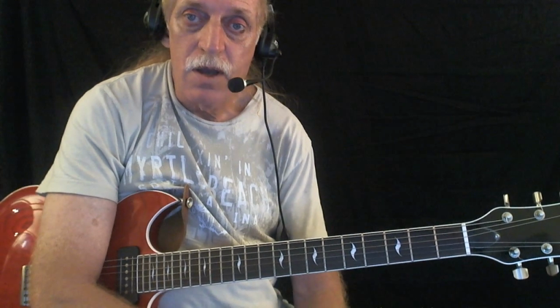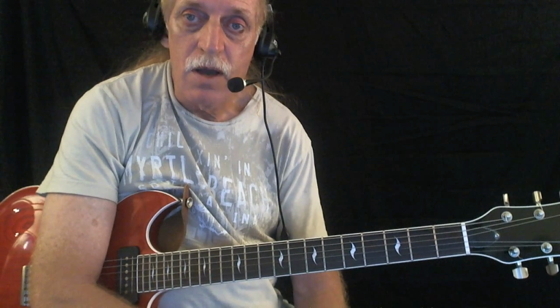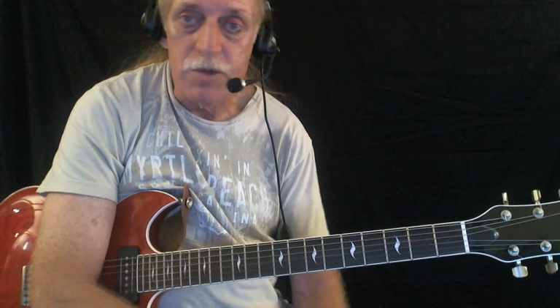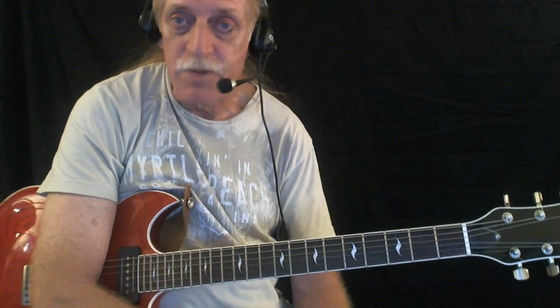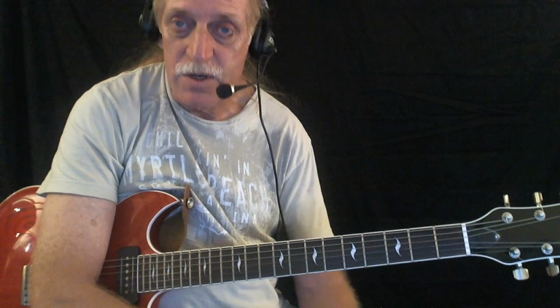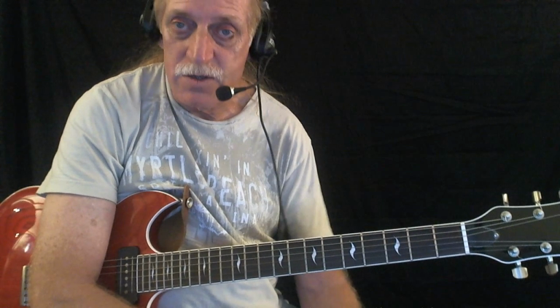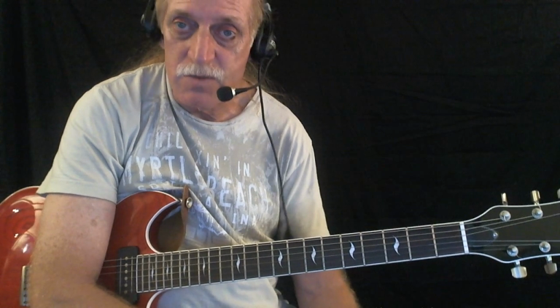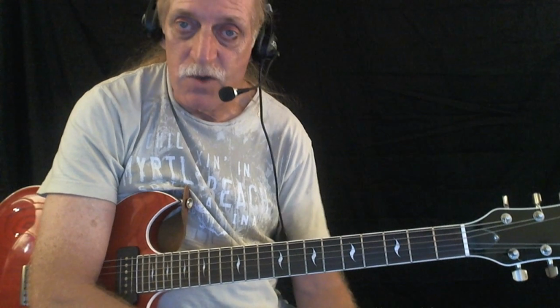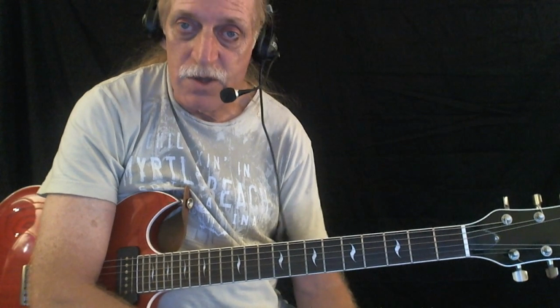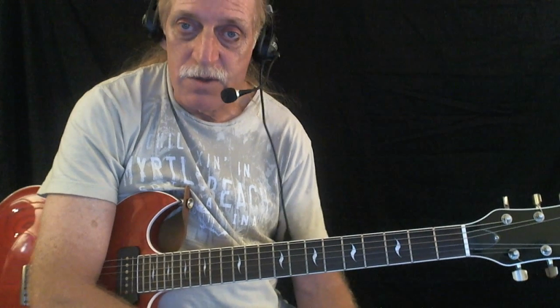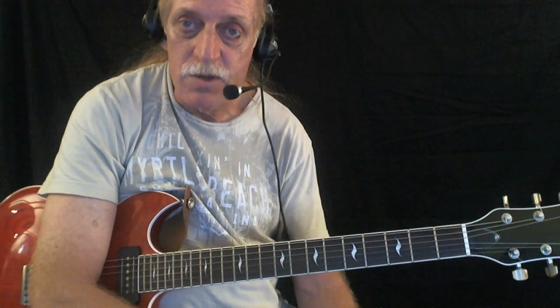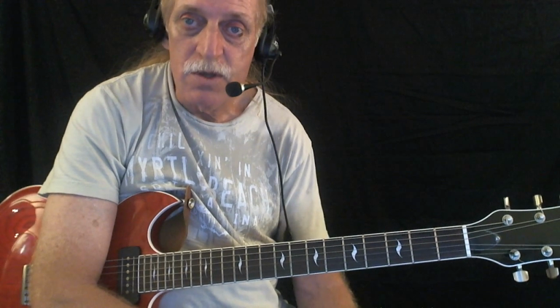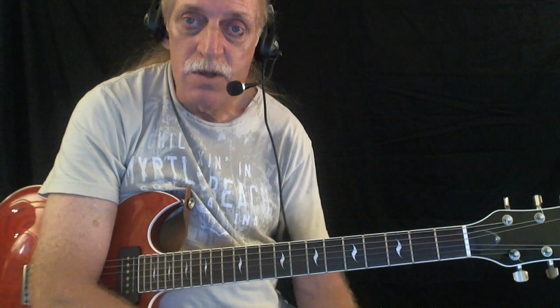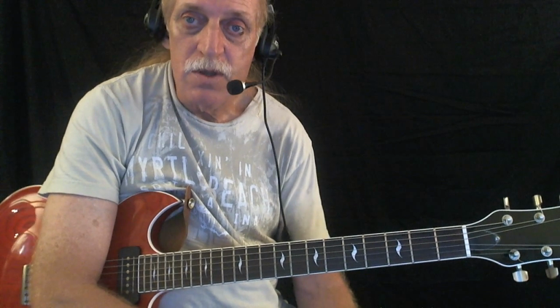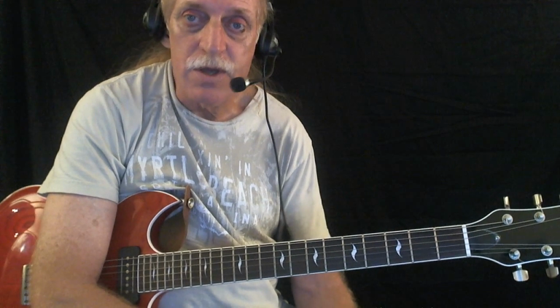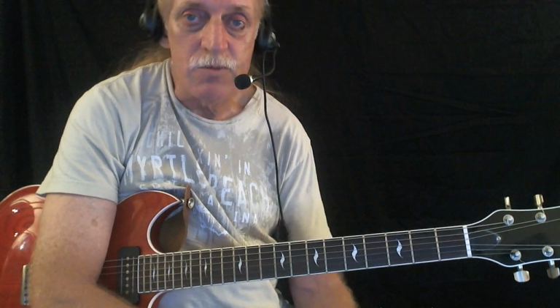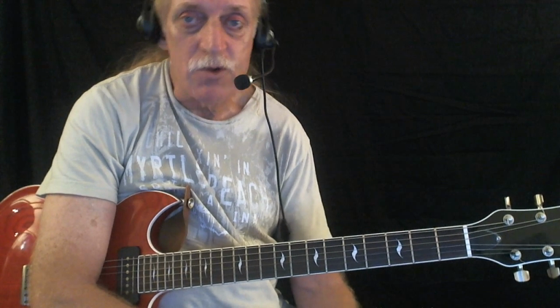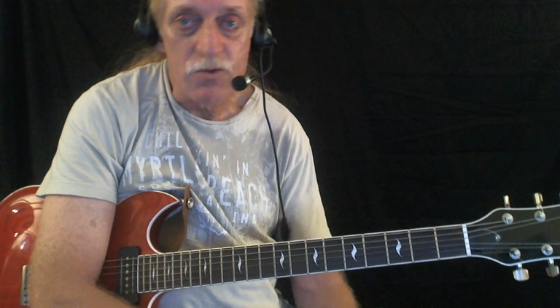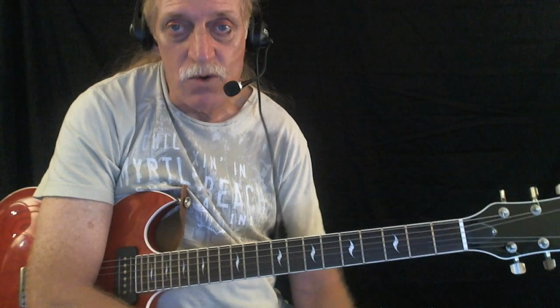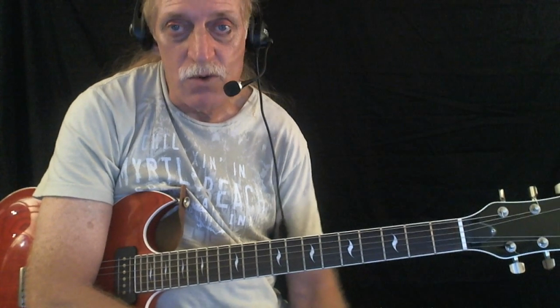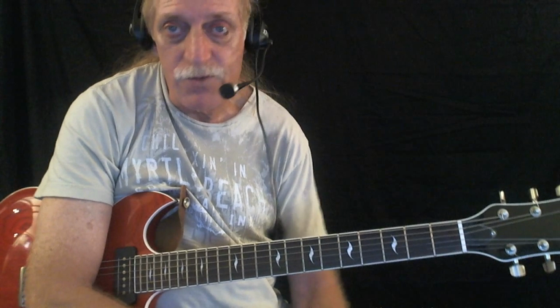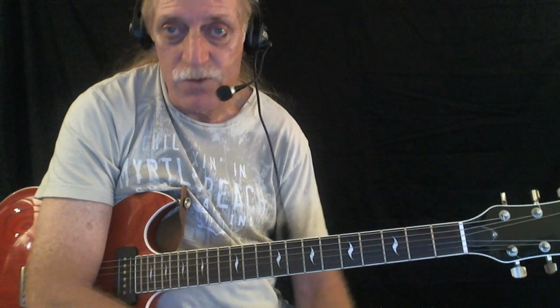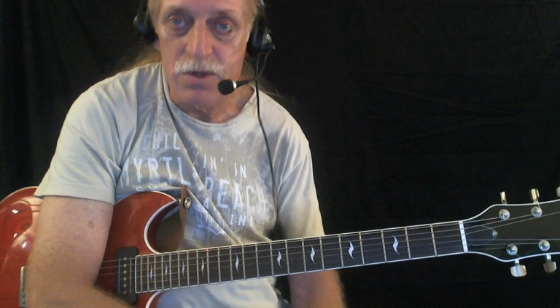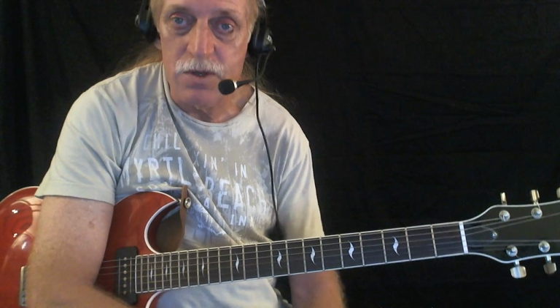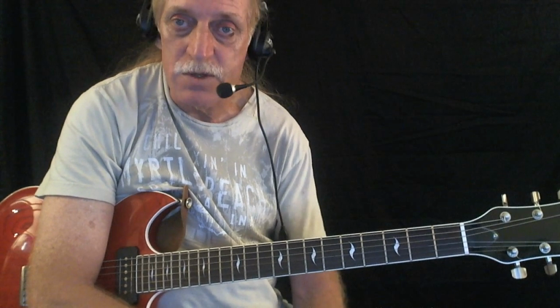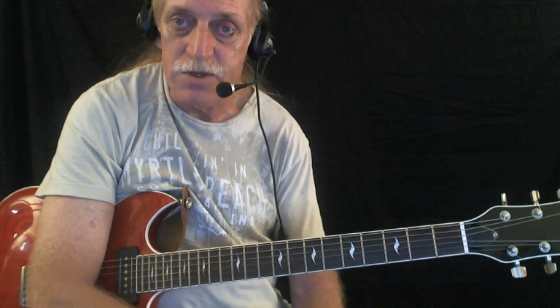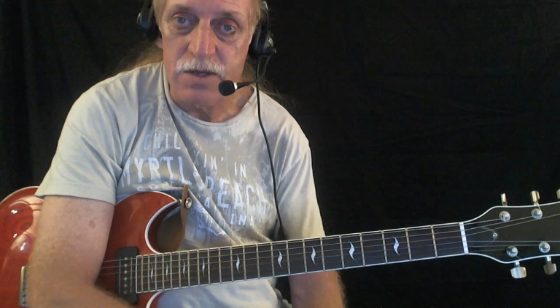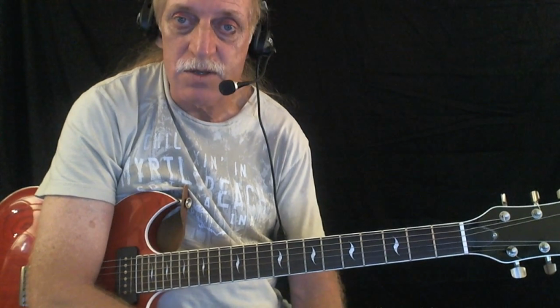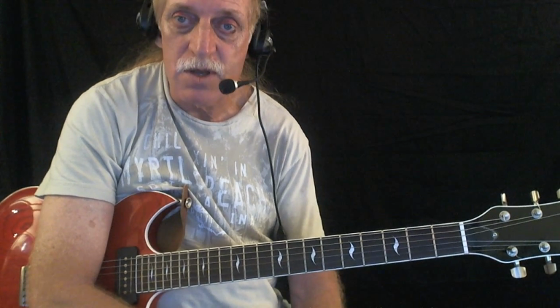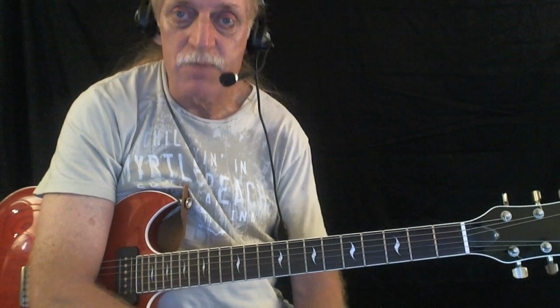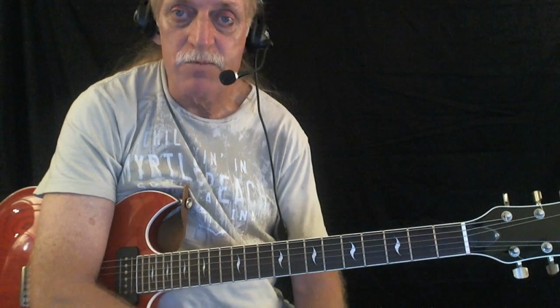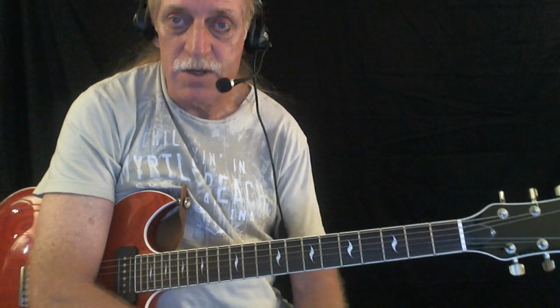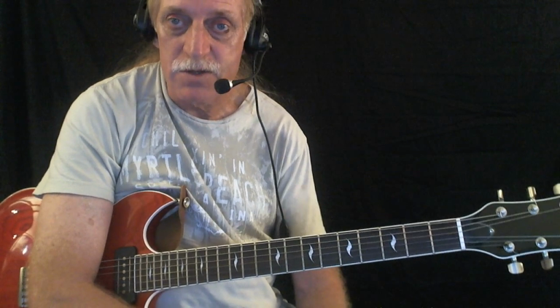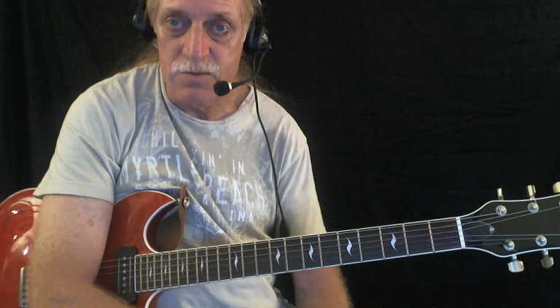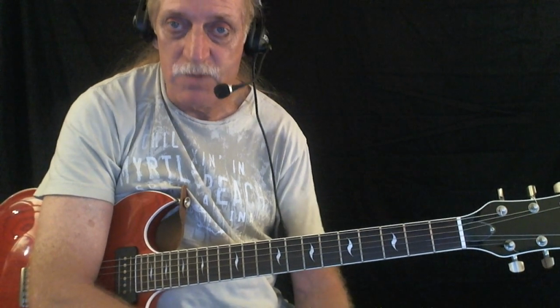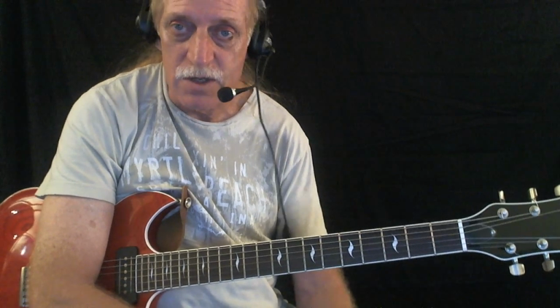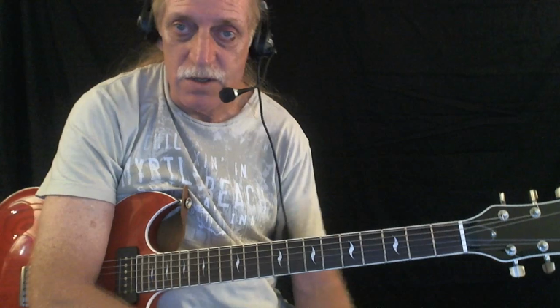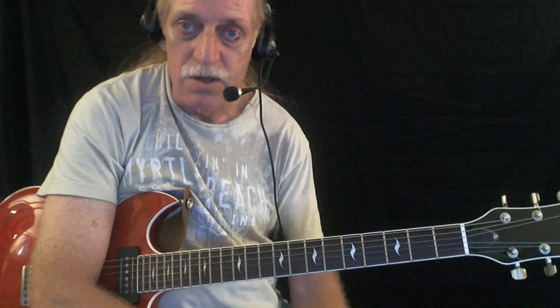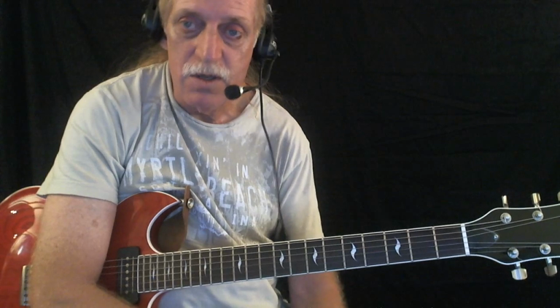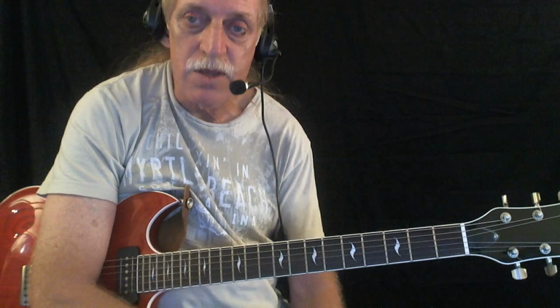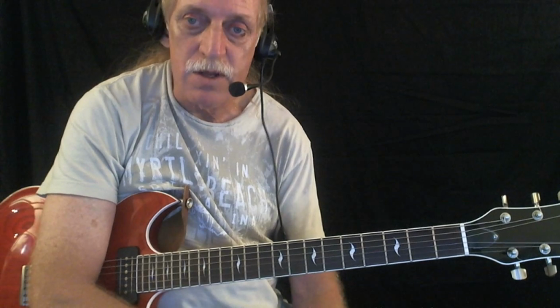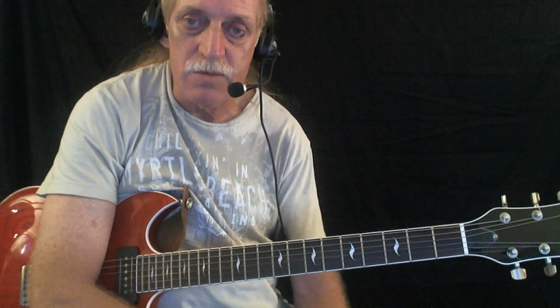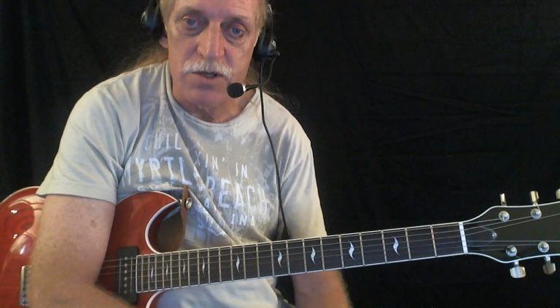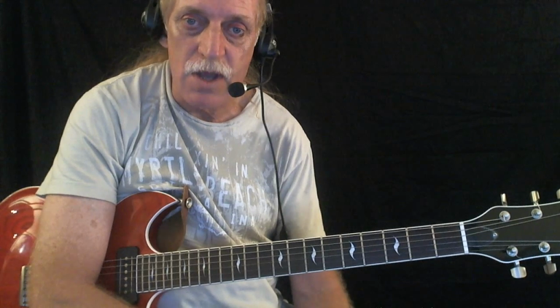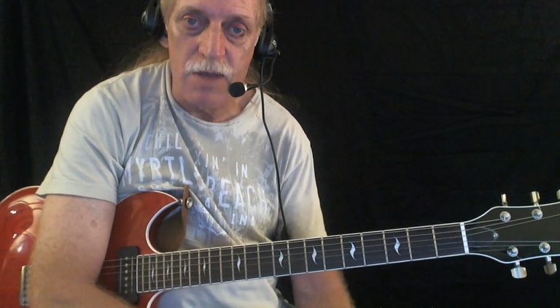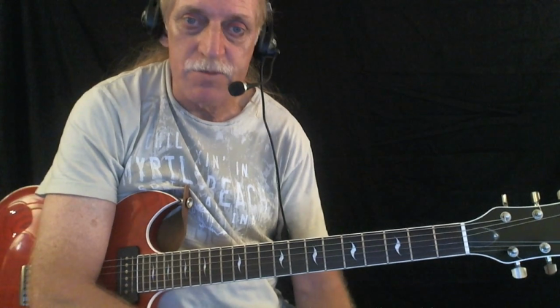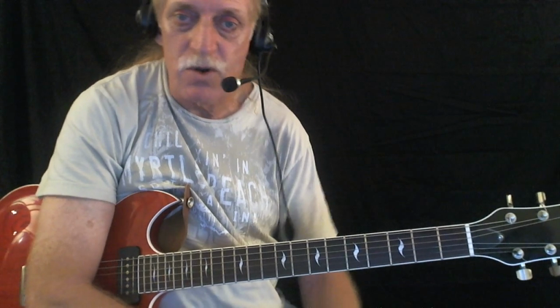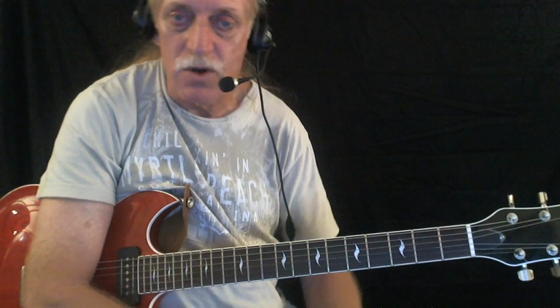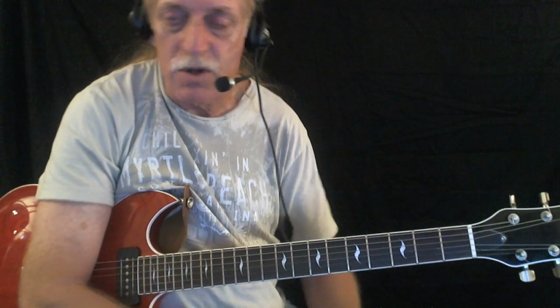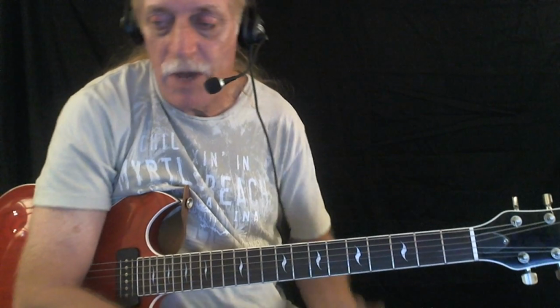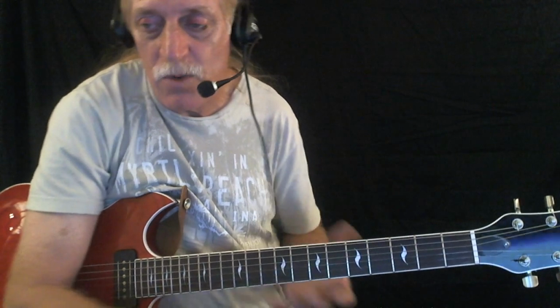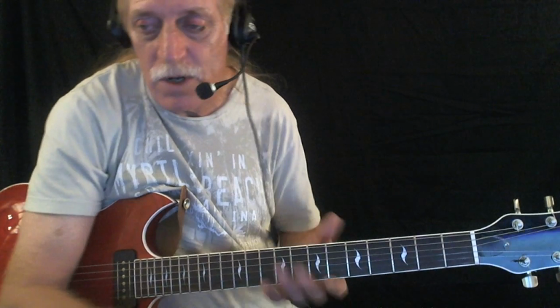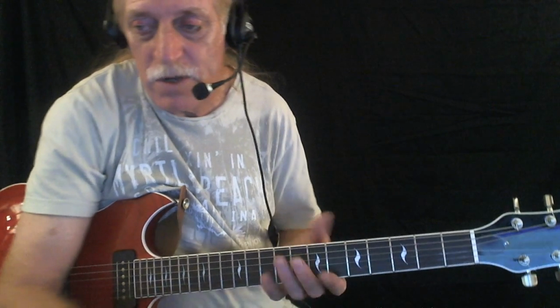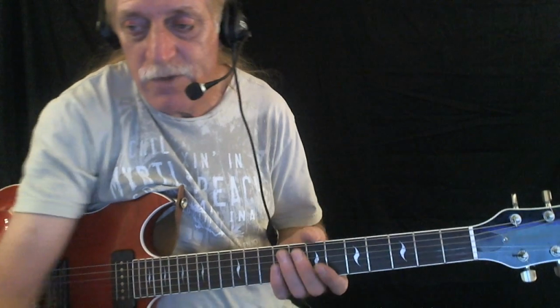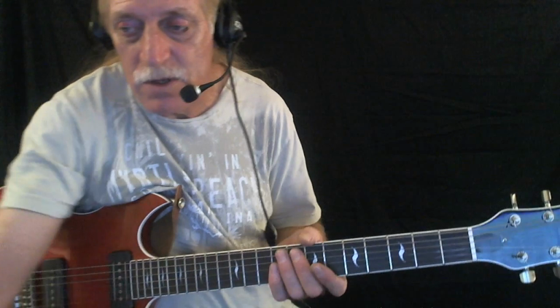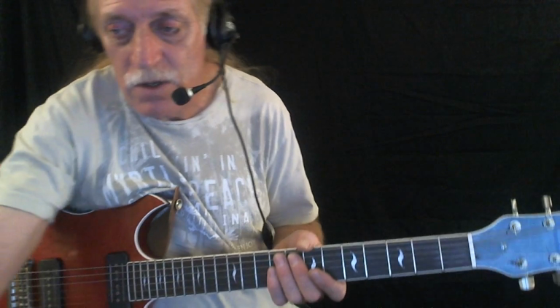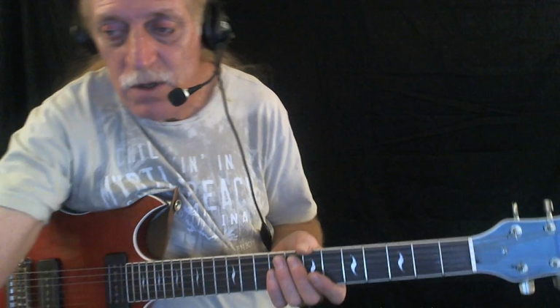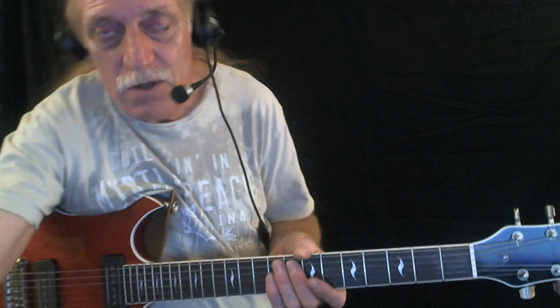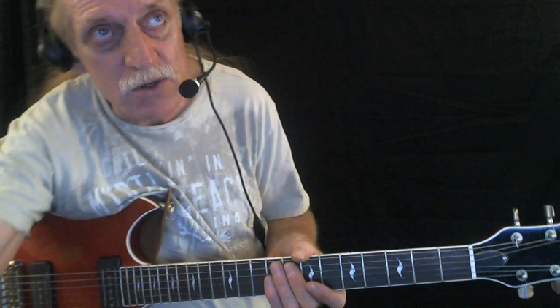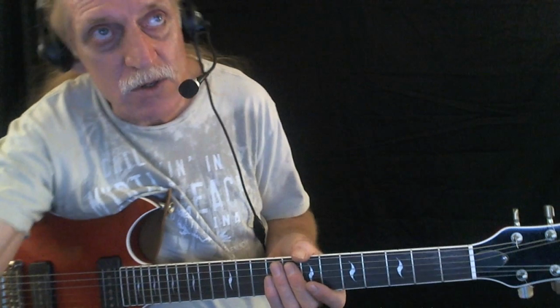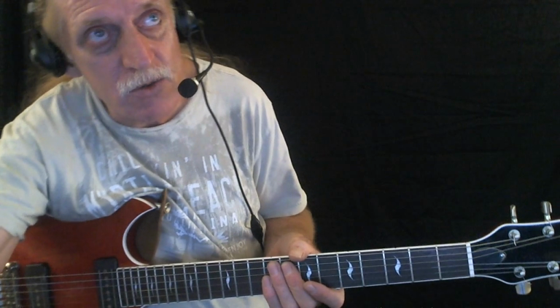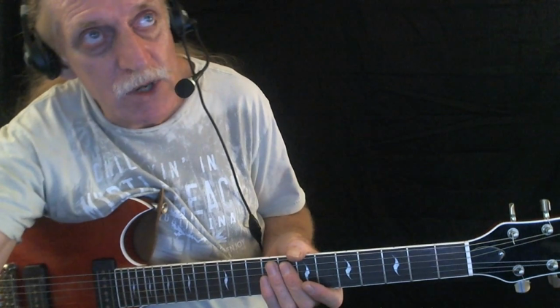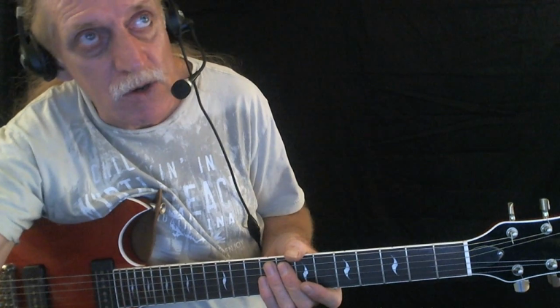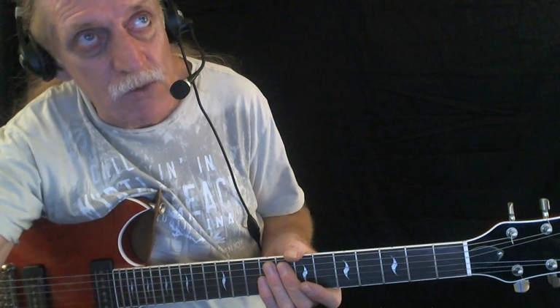I'm going to play some rhythm, then I'm going to roll through it a second time and play some lead, then I'm going to stop and talk about what I've done. So here we go.